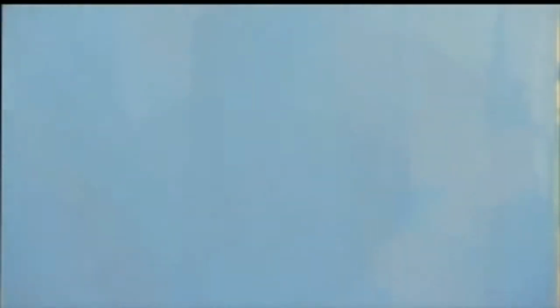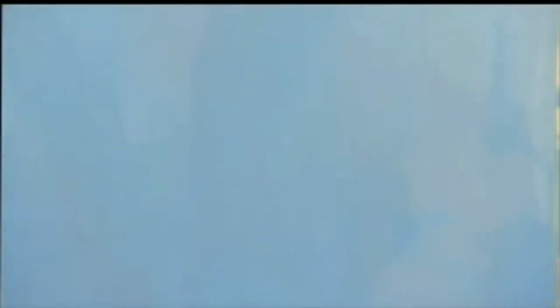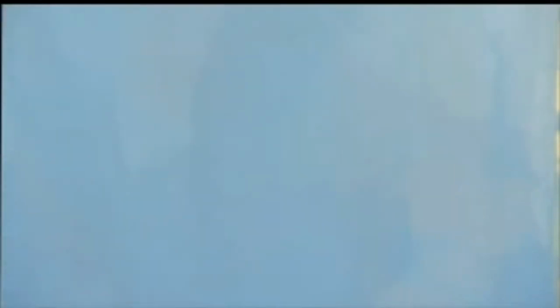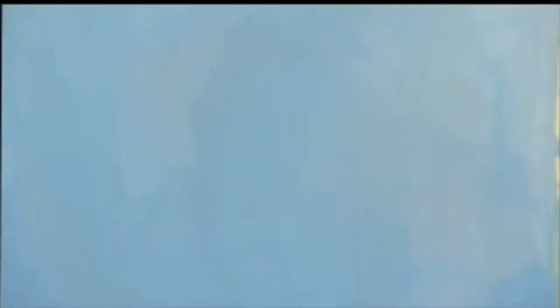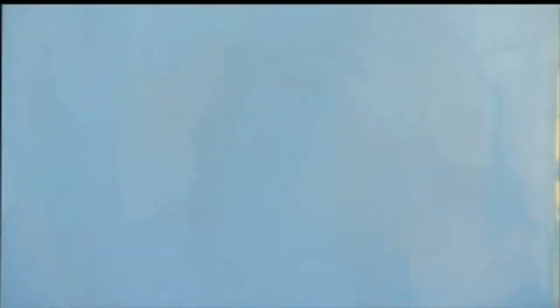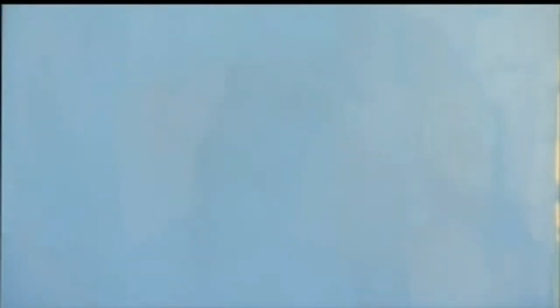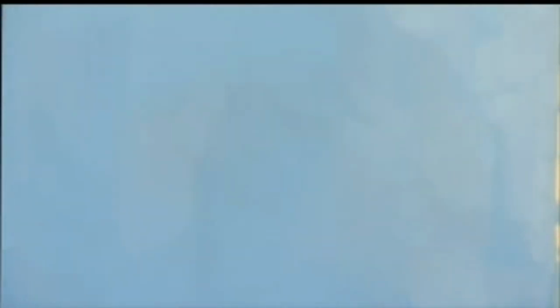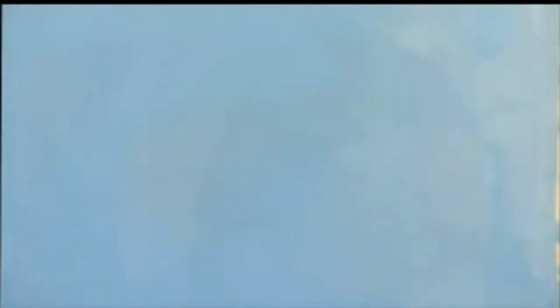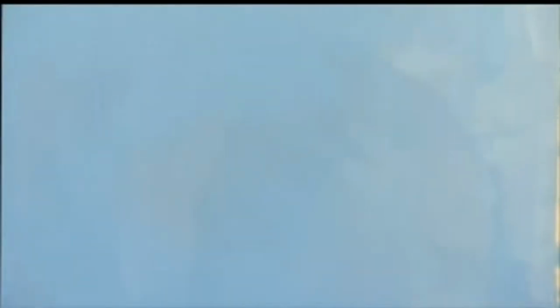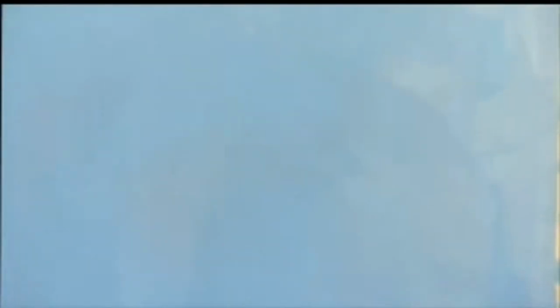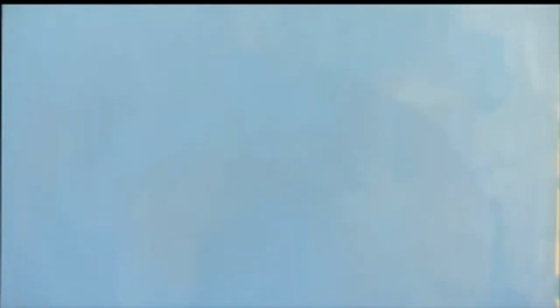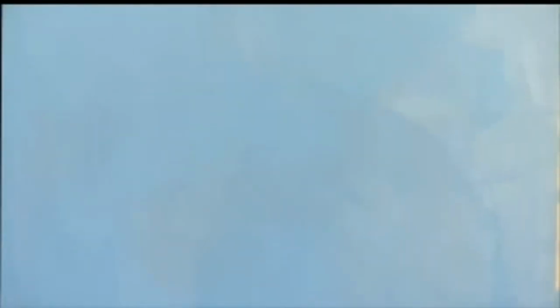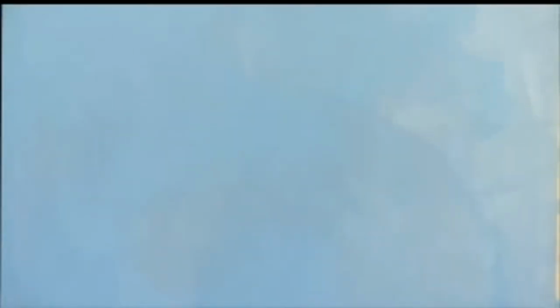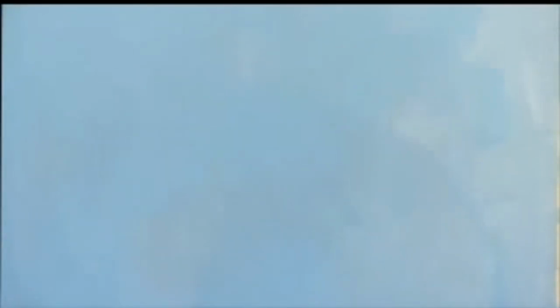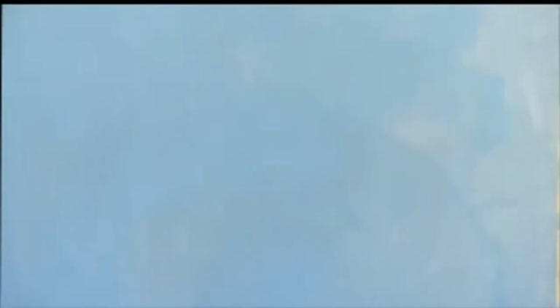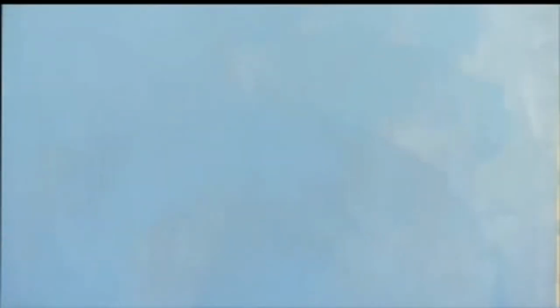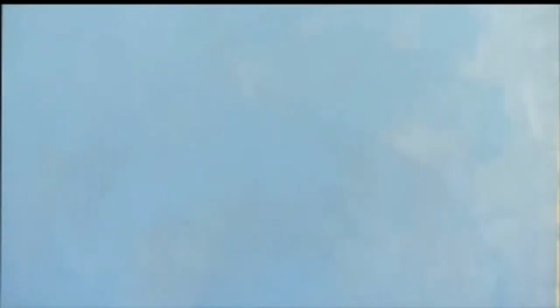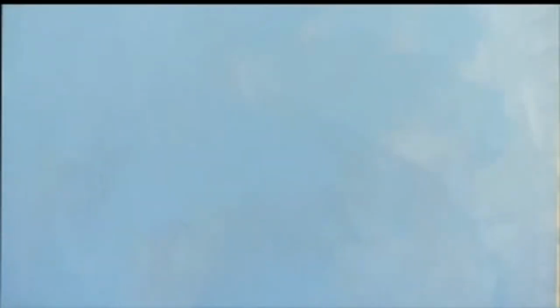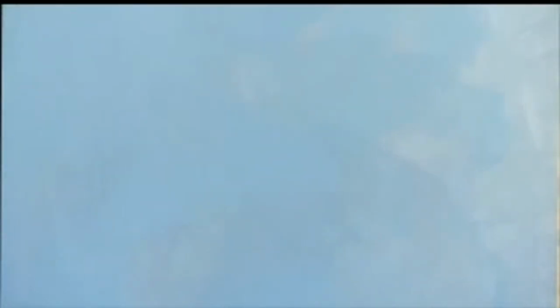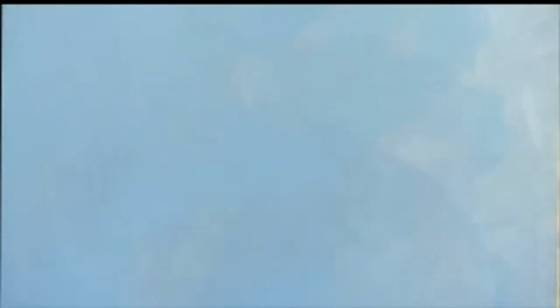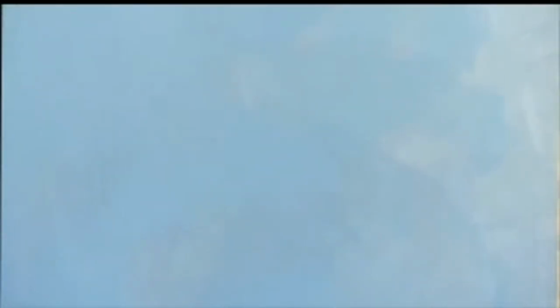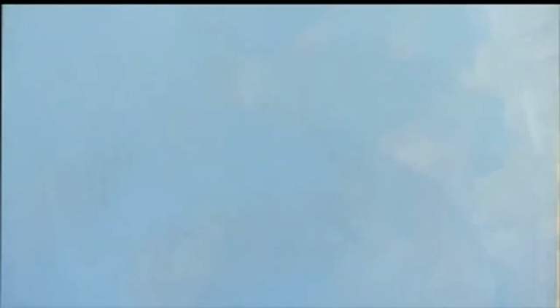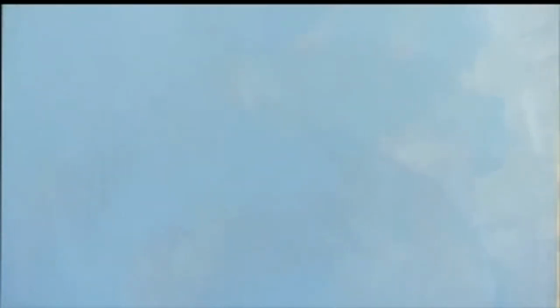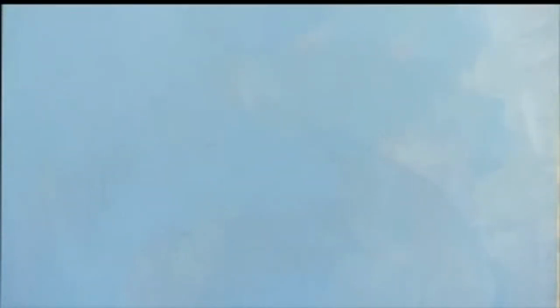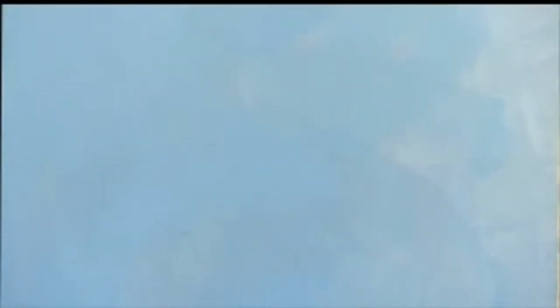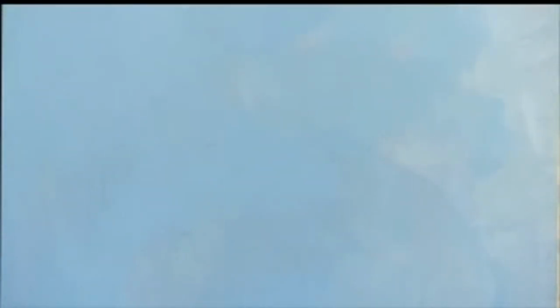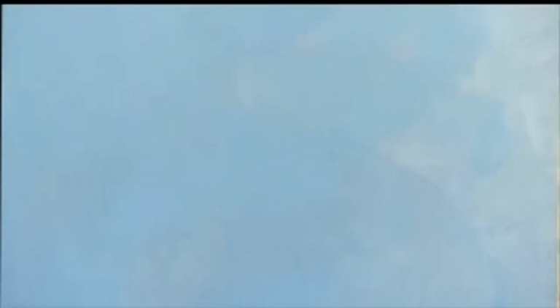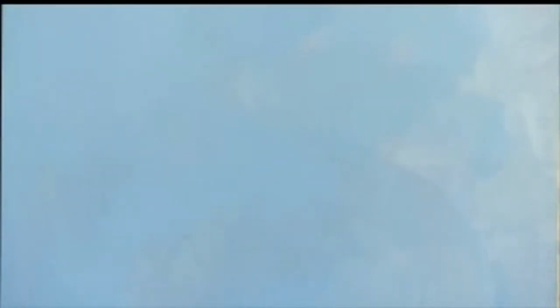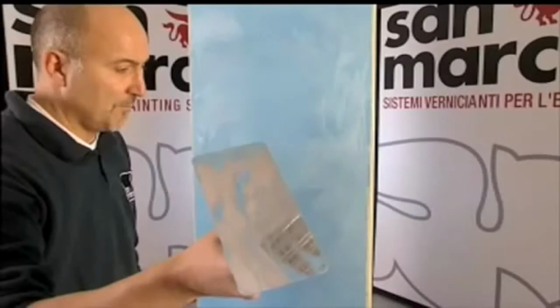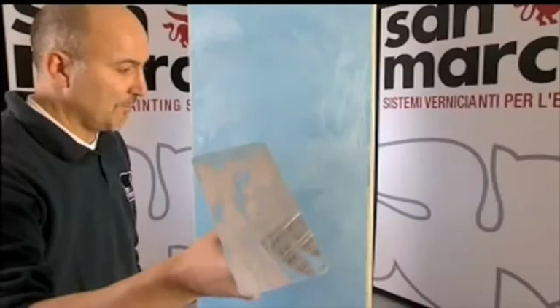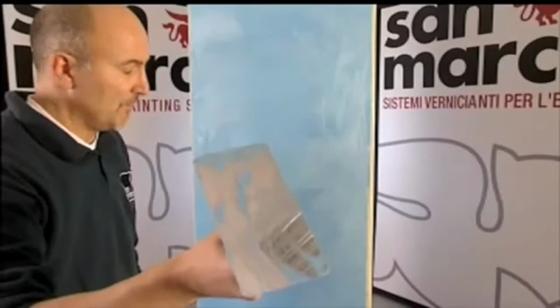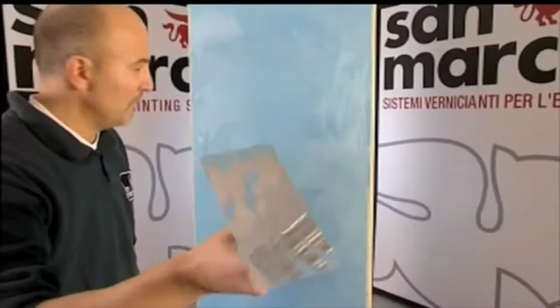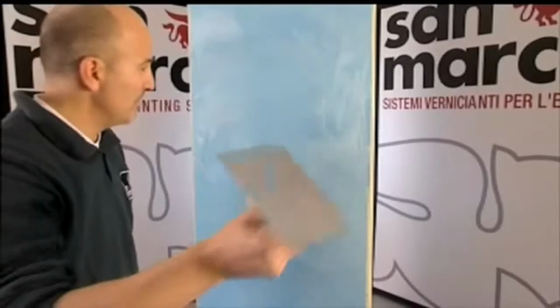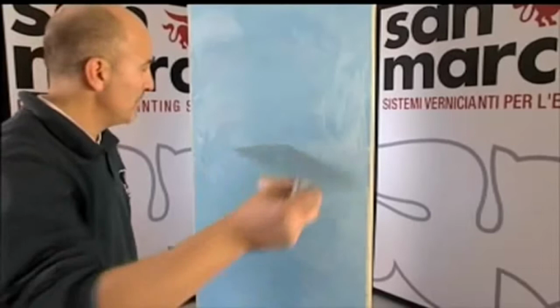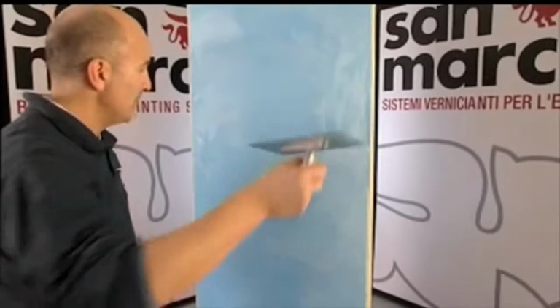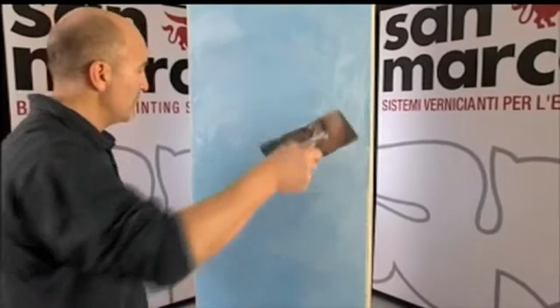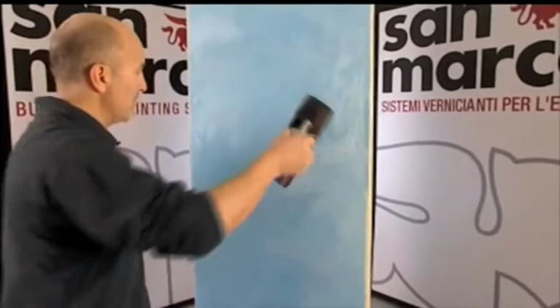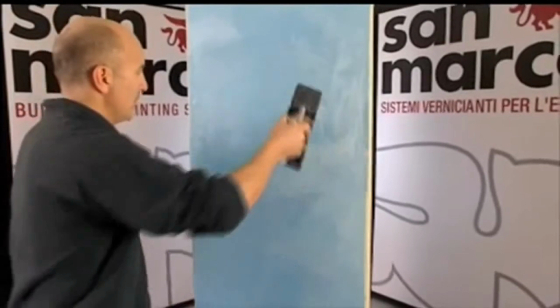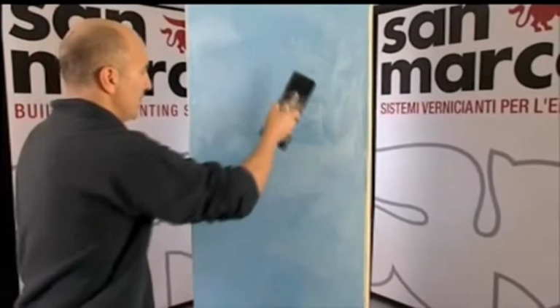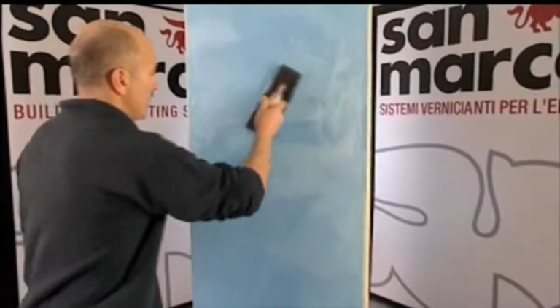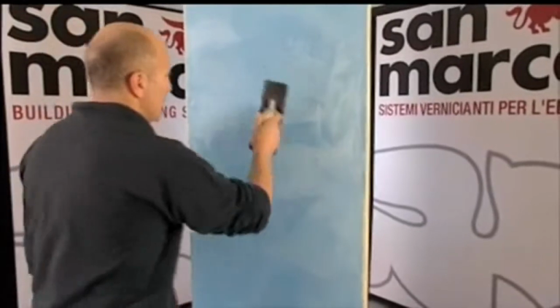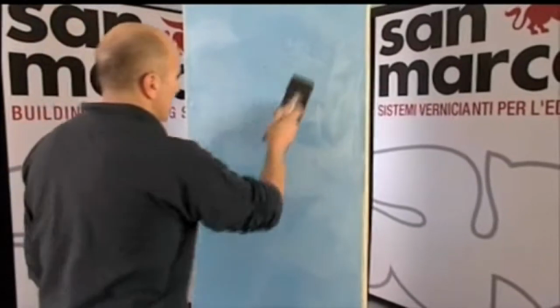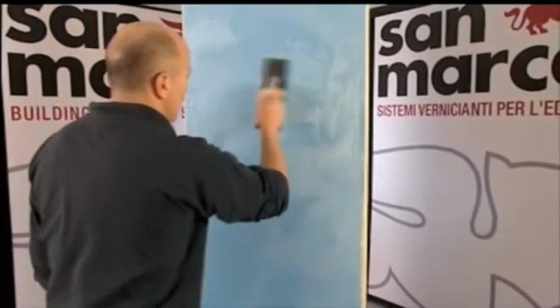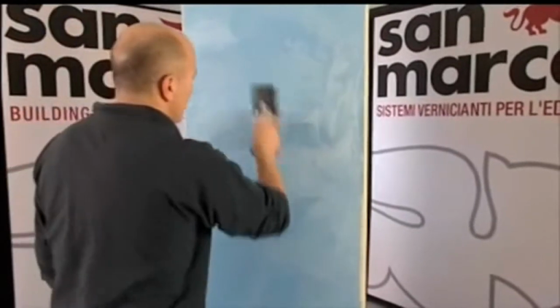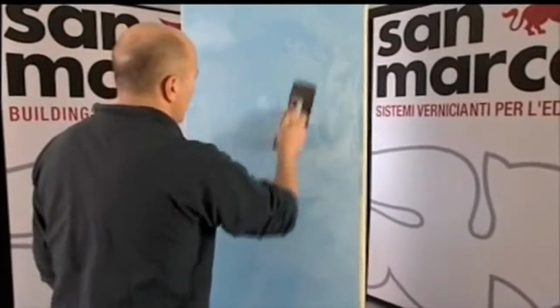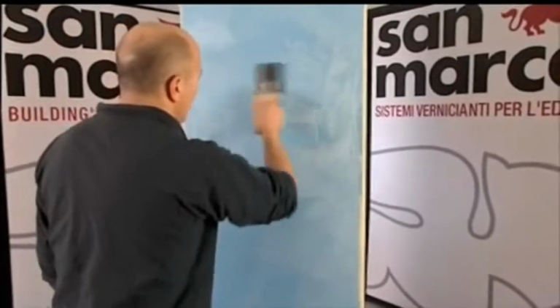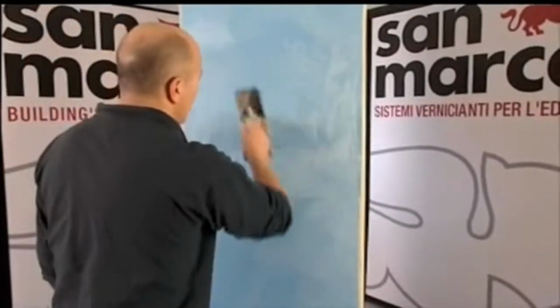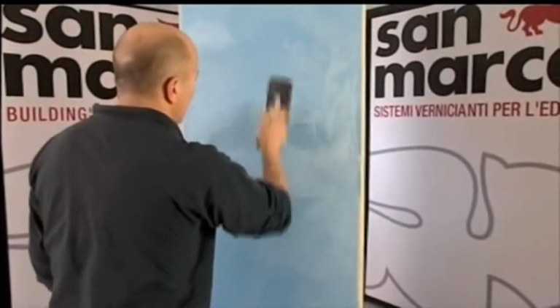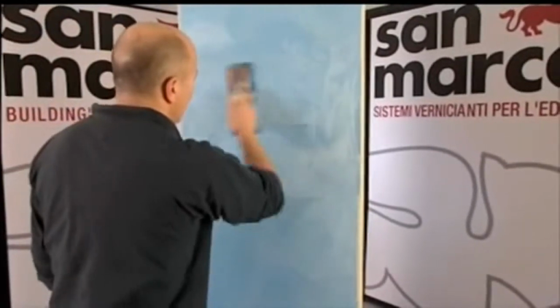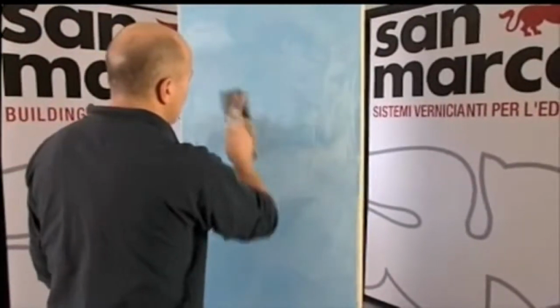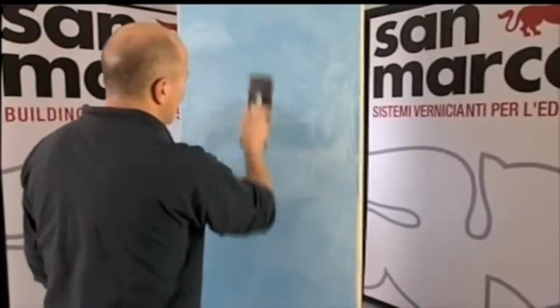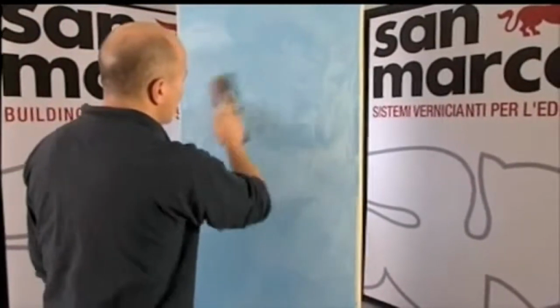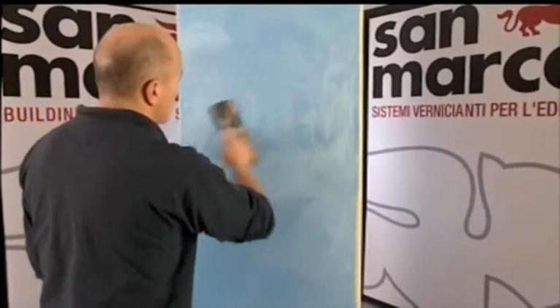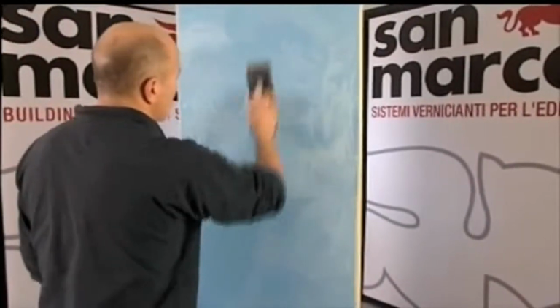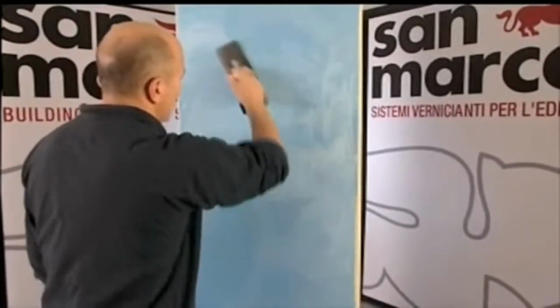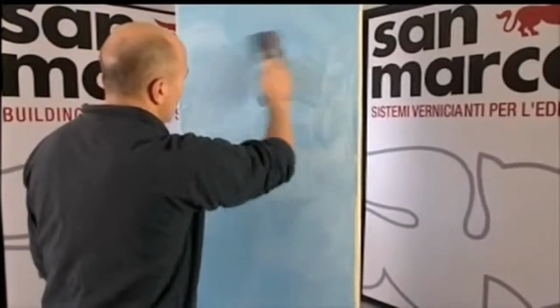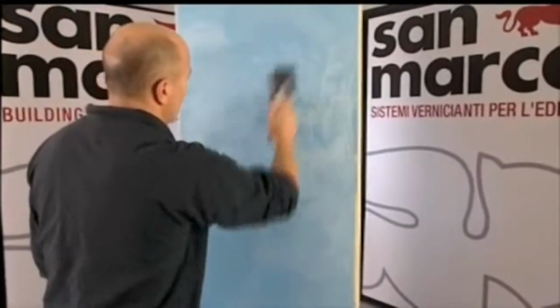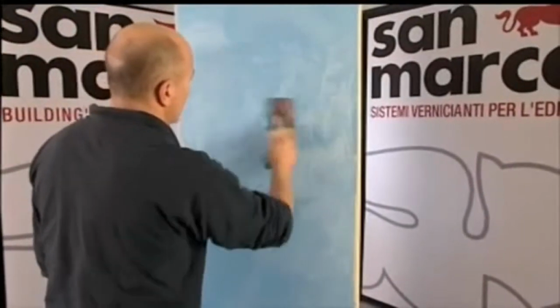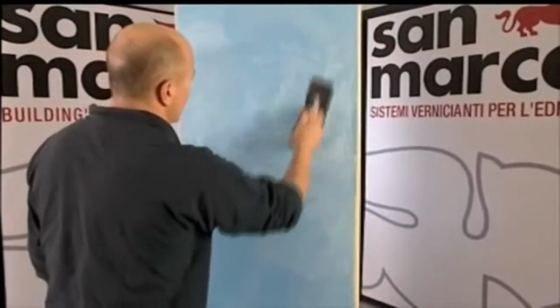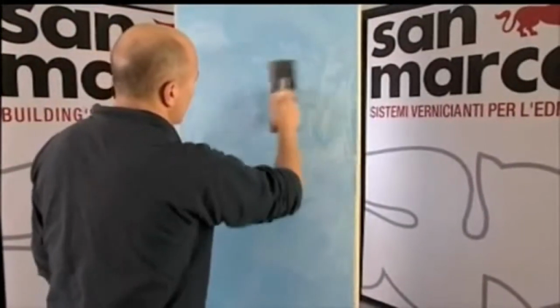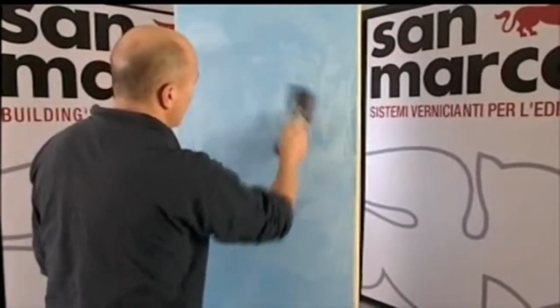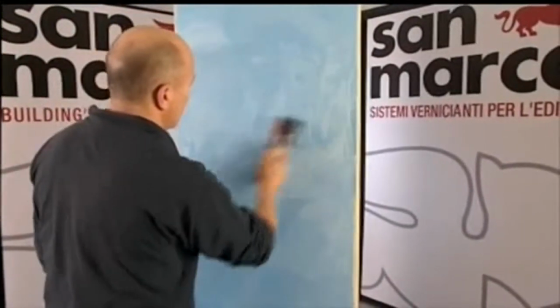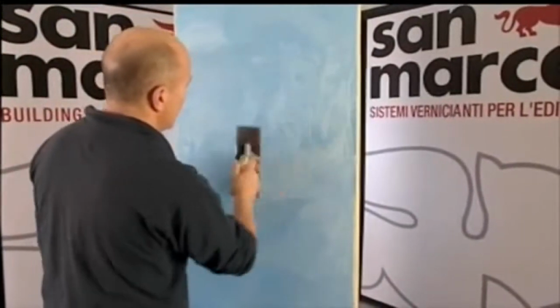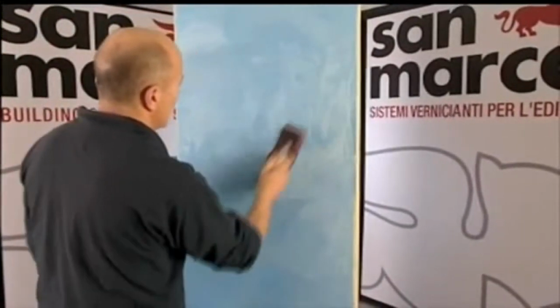To obtain more decorative effects, move the trowel over the surface in opposing directions when the second coat begins to dry.